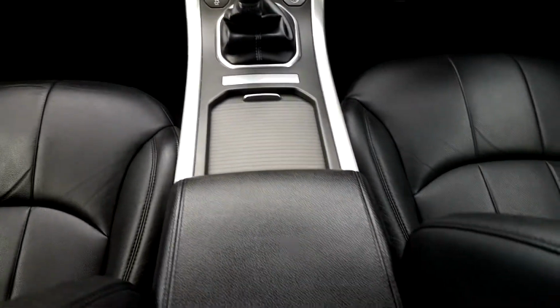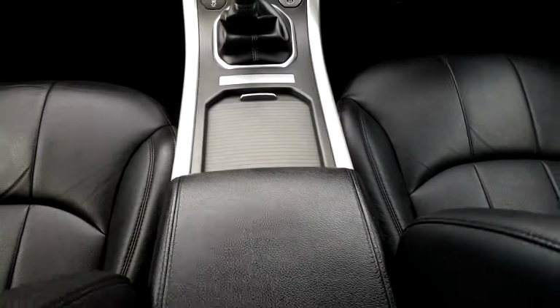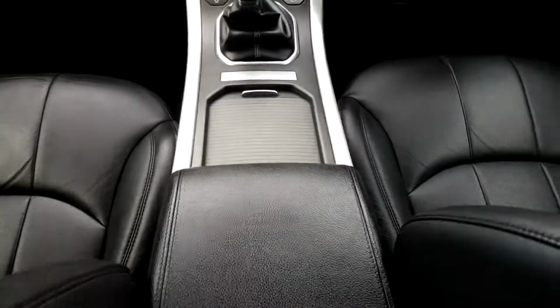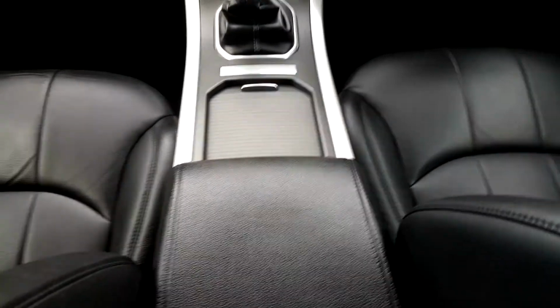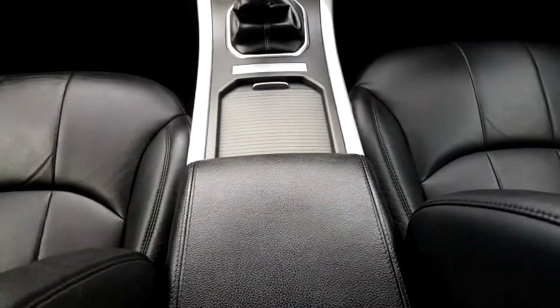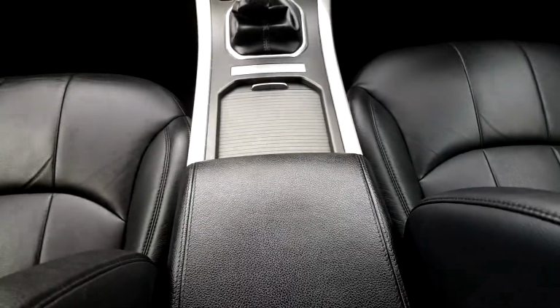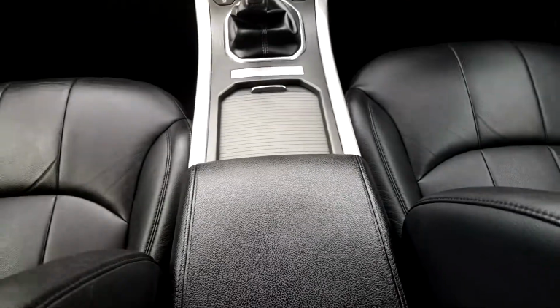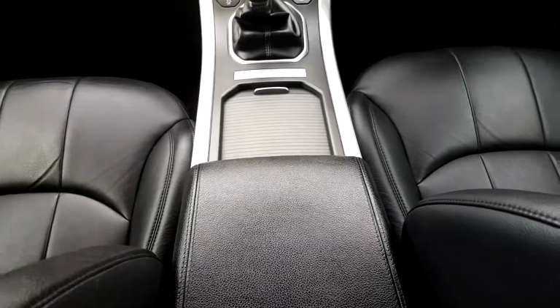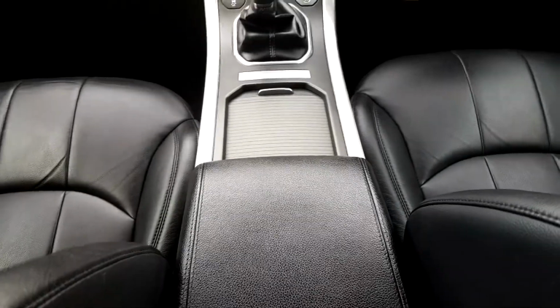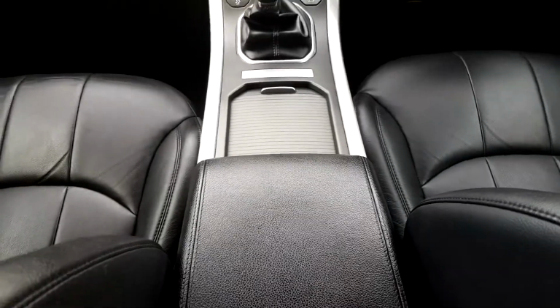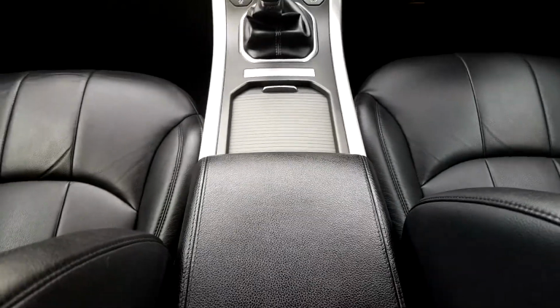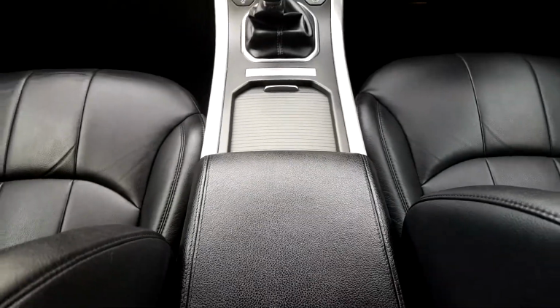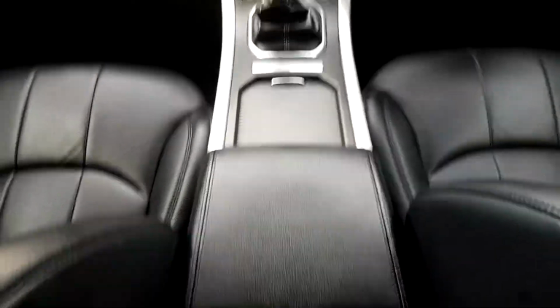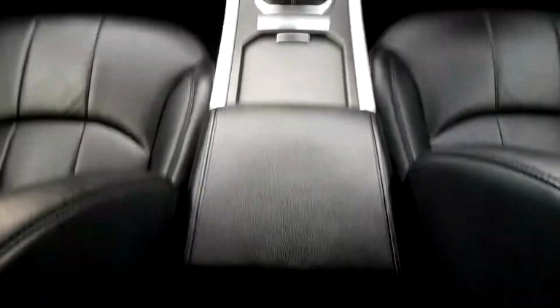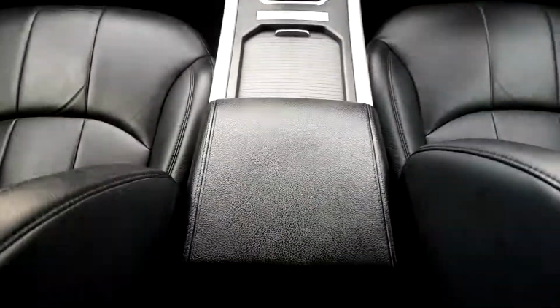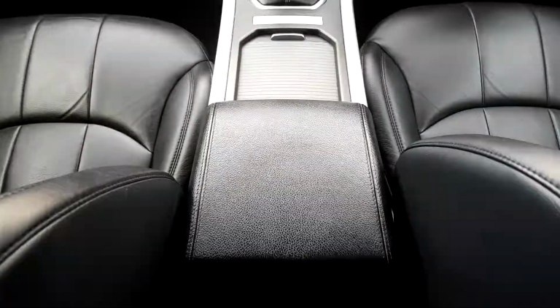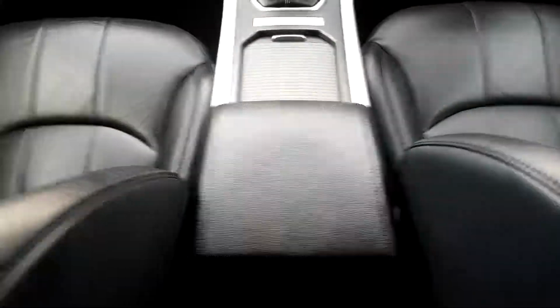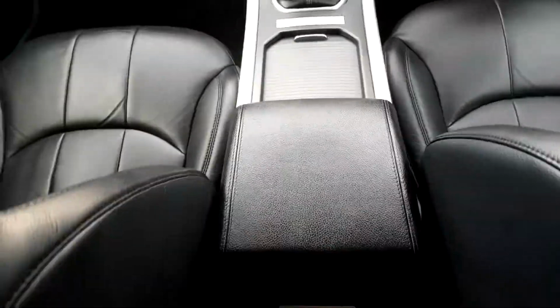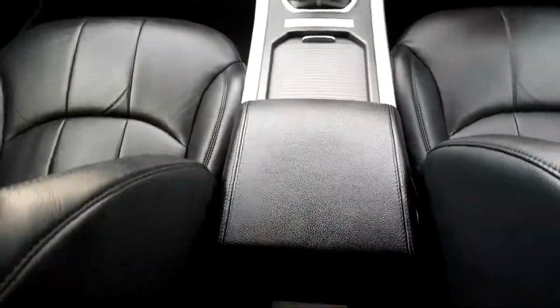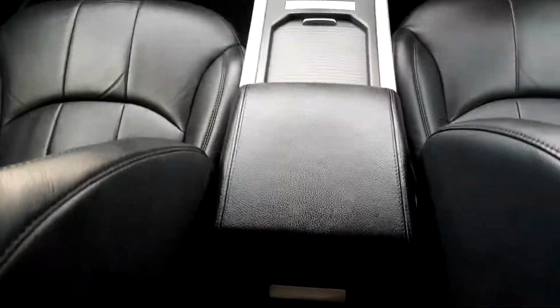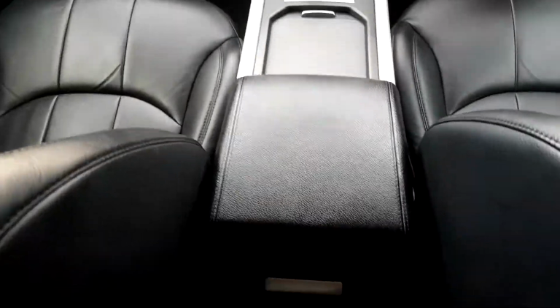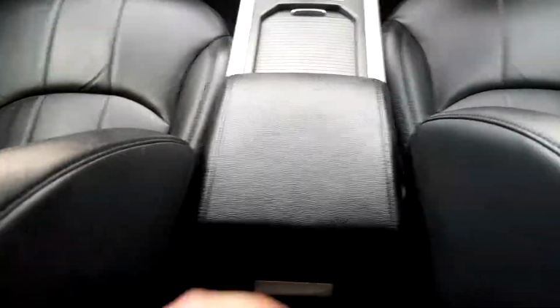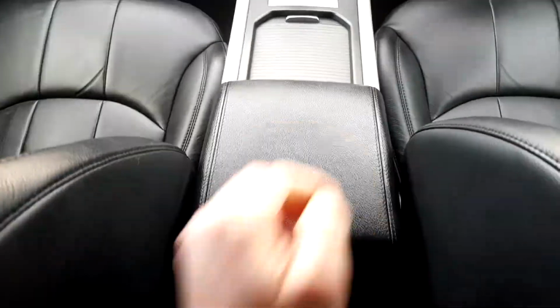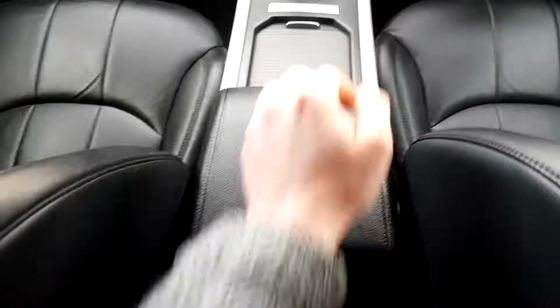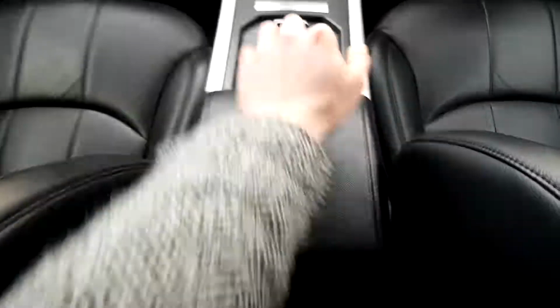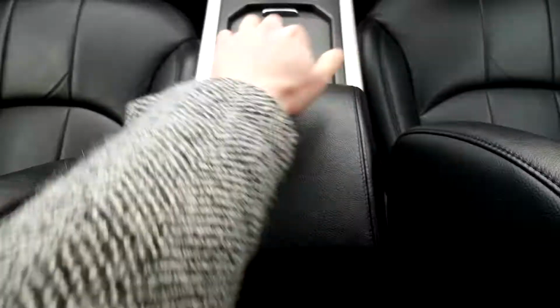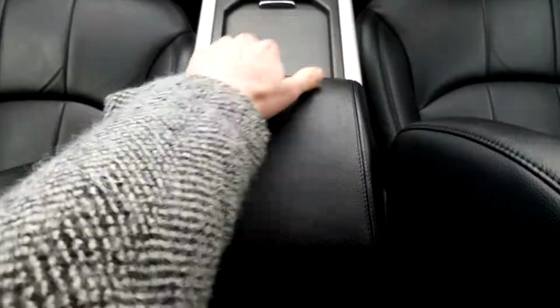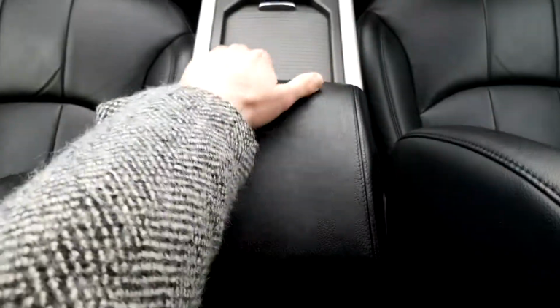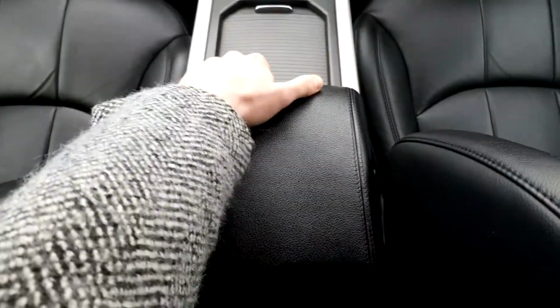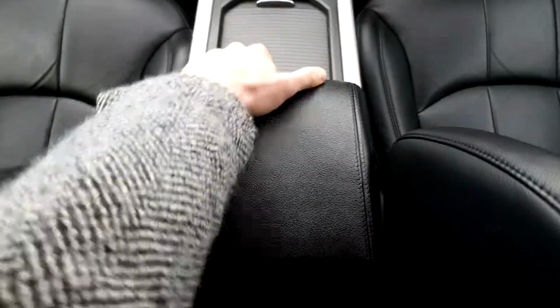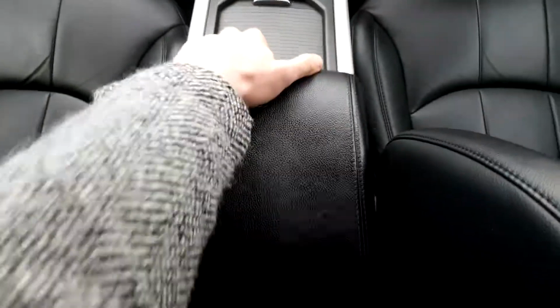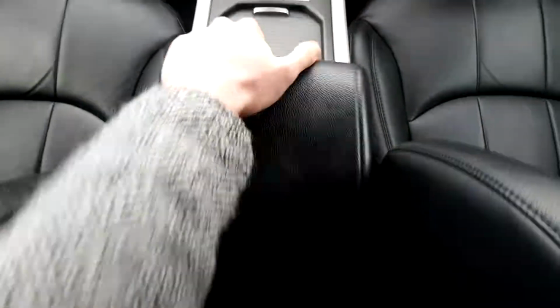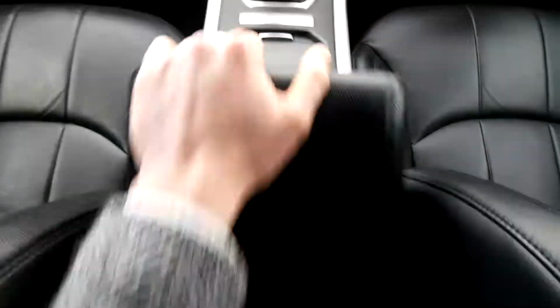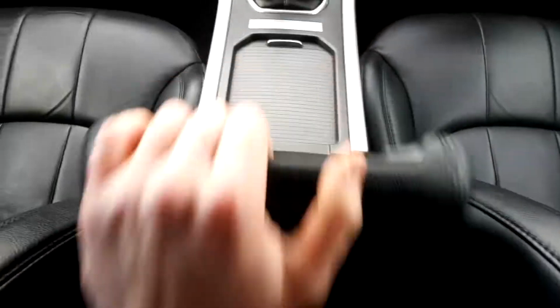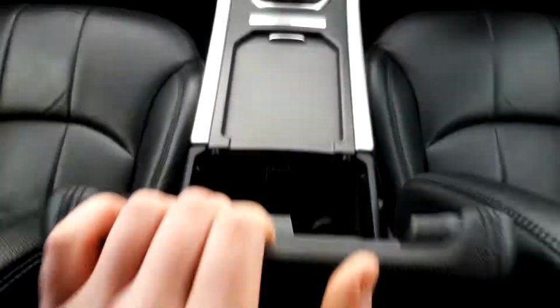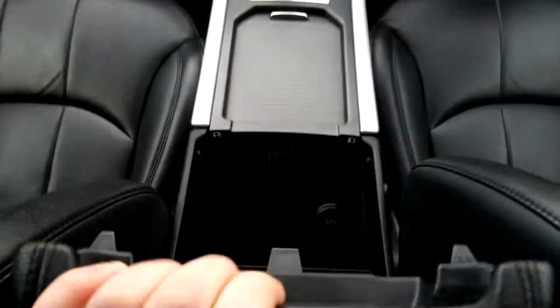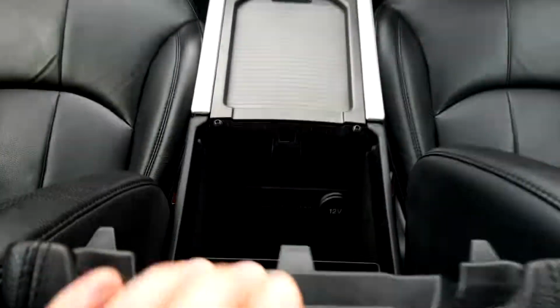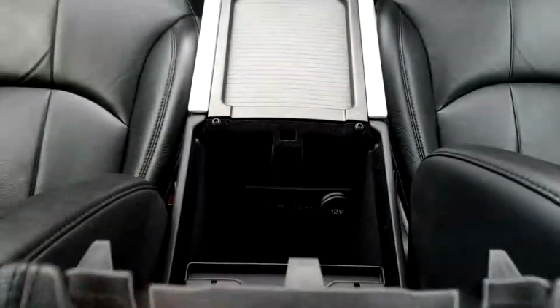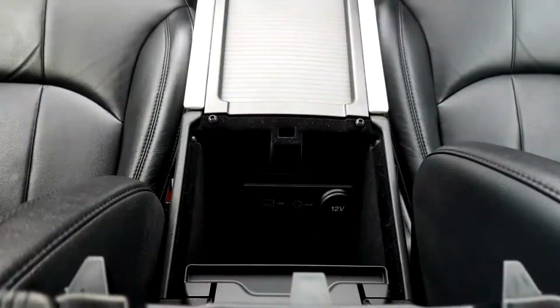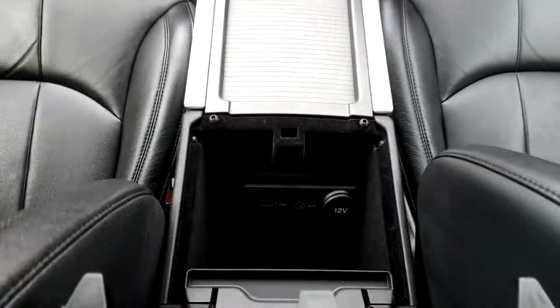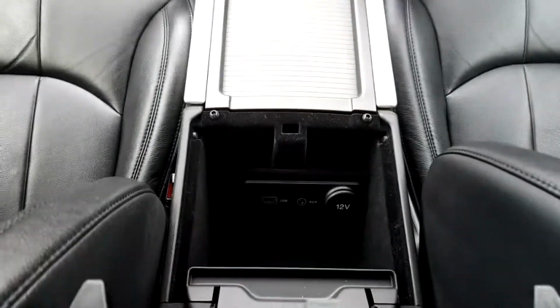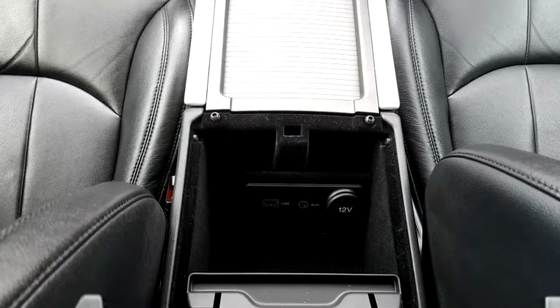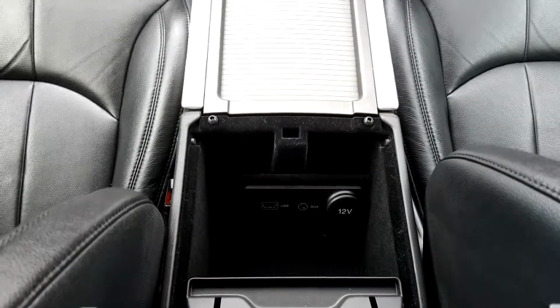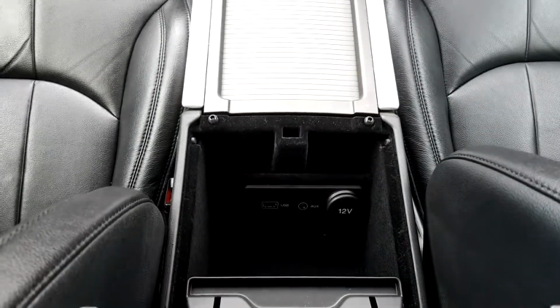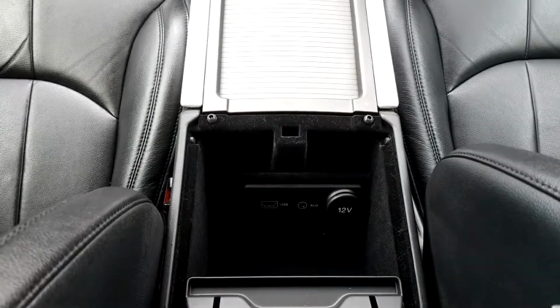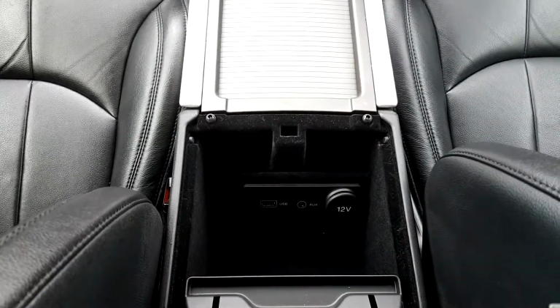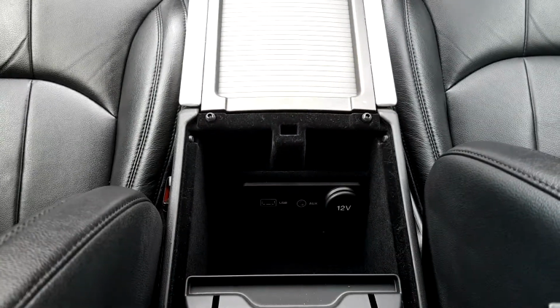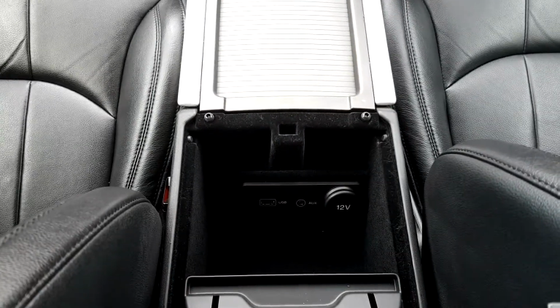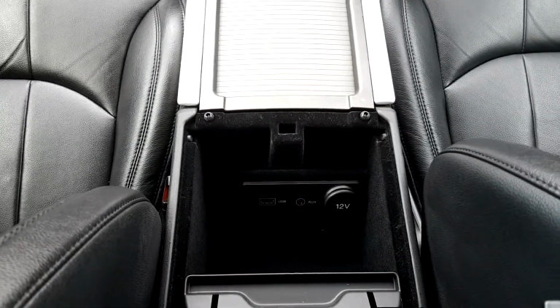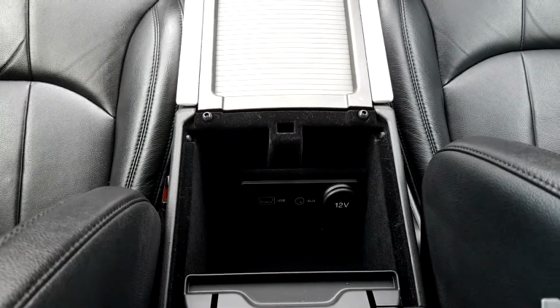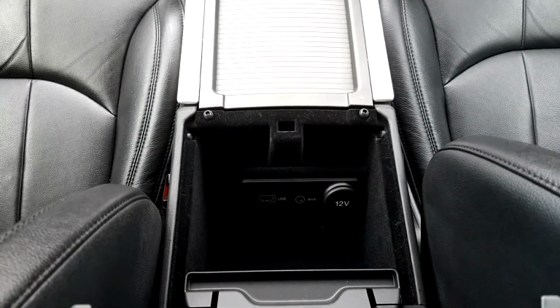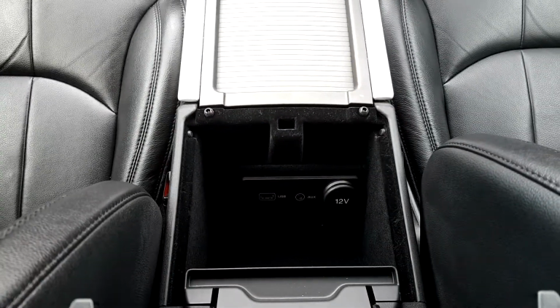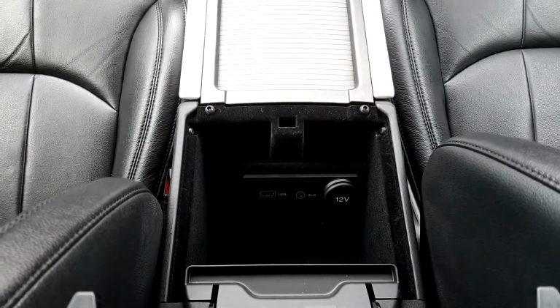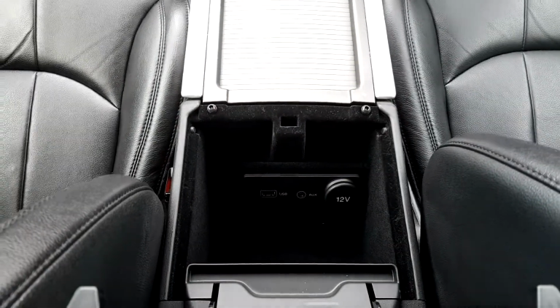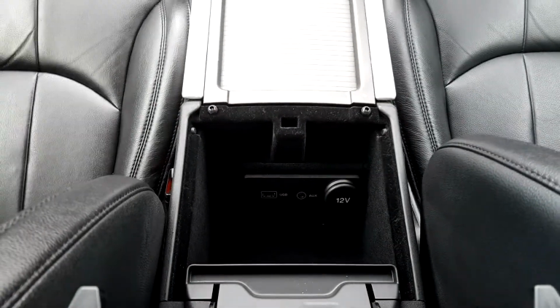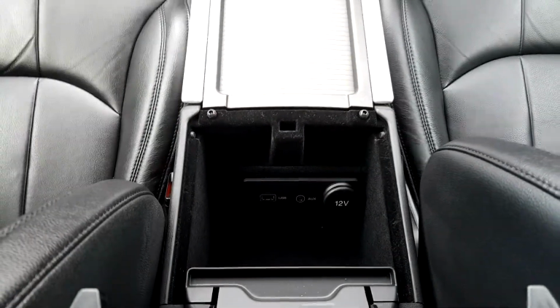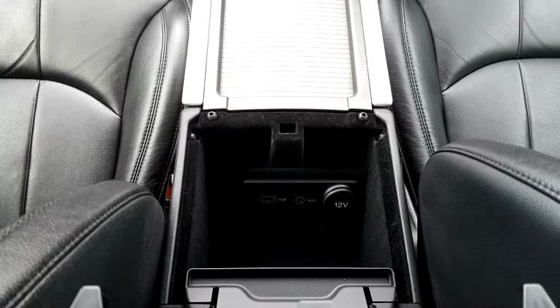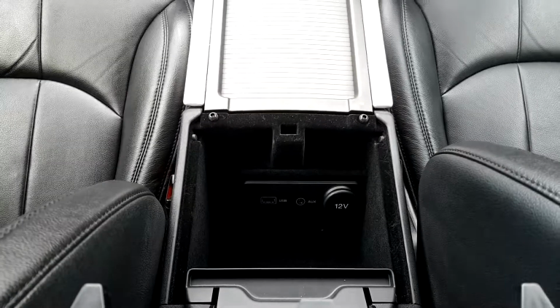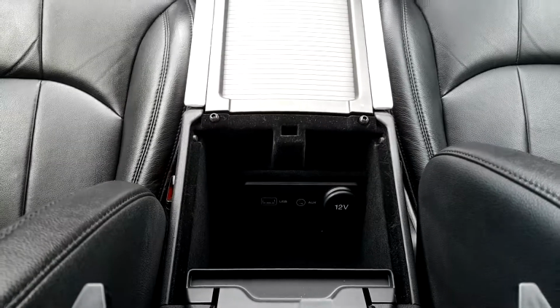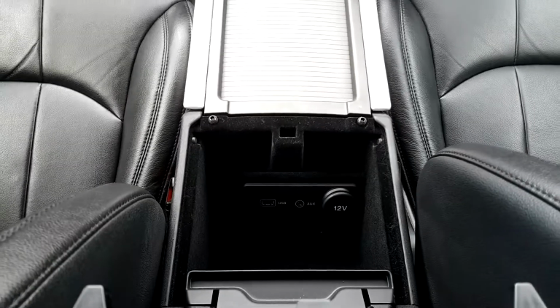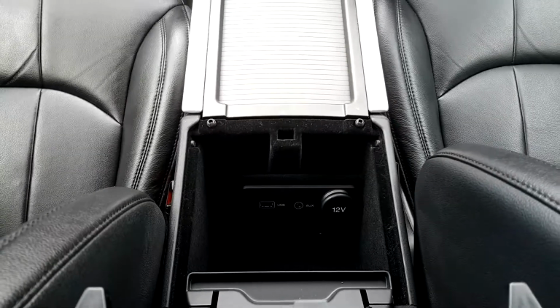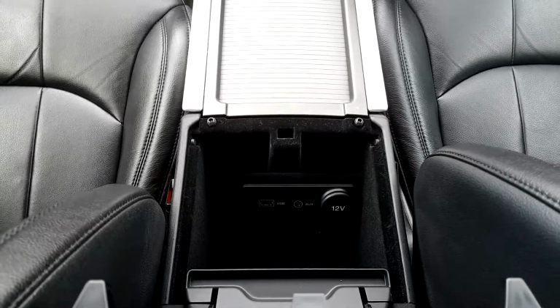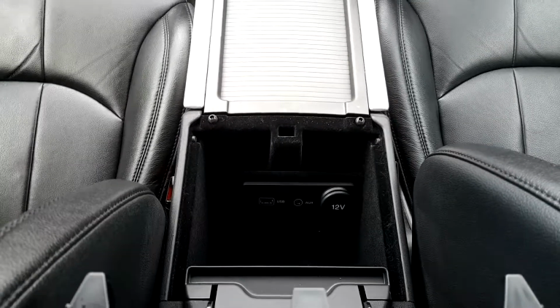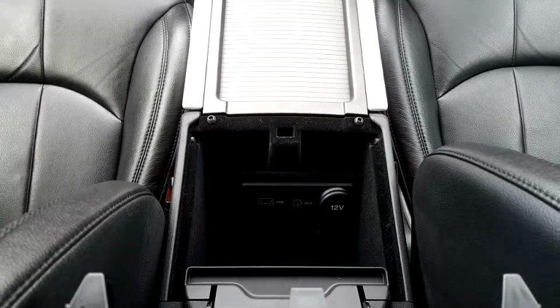There are places for your drinks and underneath your armrest you have your USB, auxiliary, and charging ports.